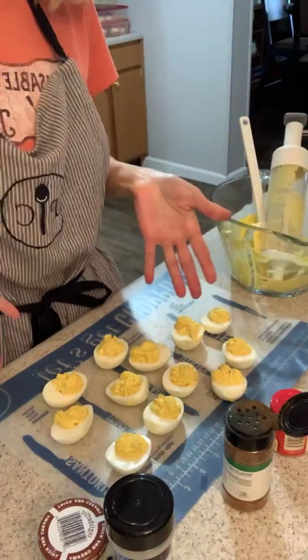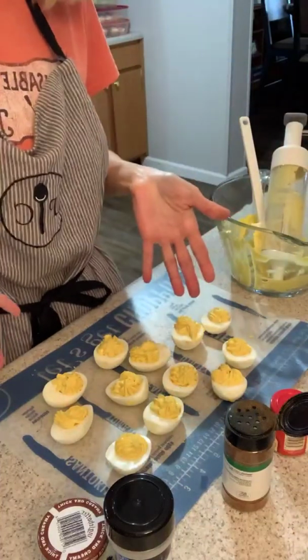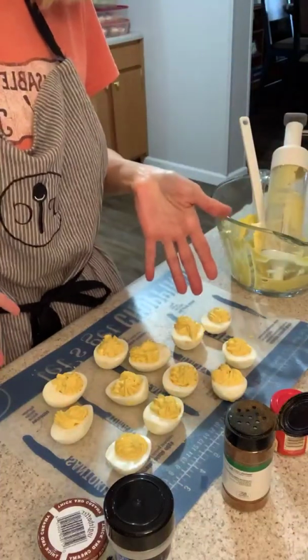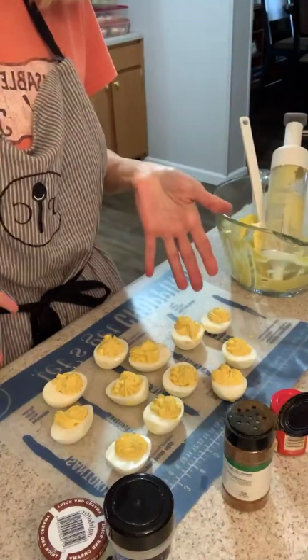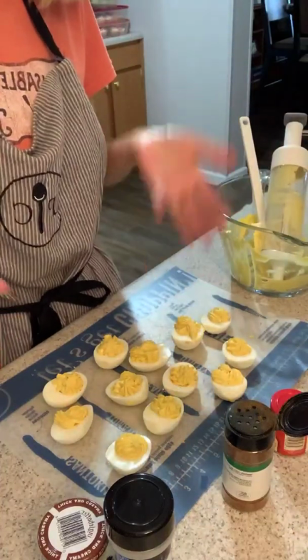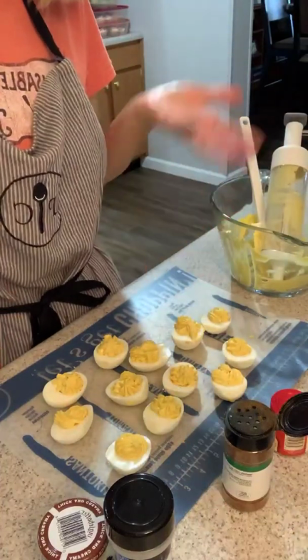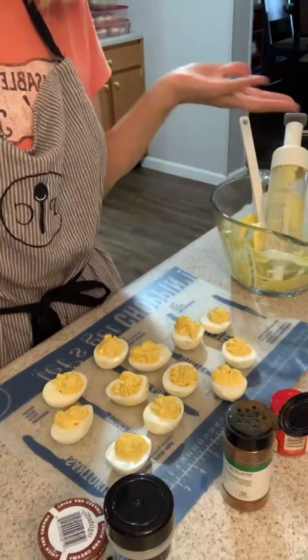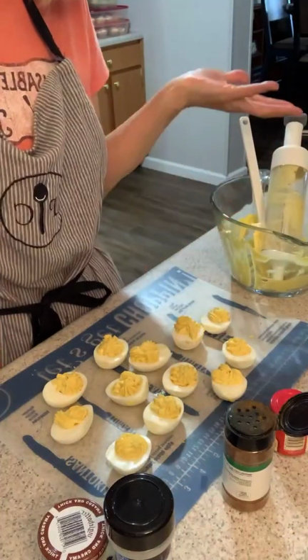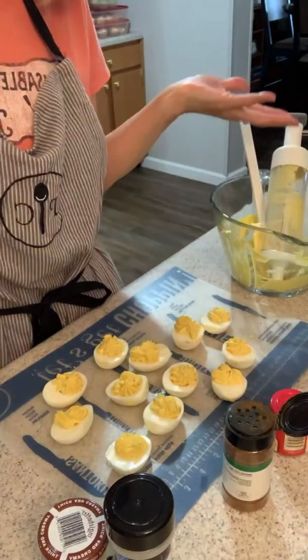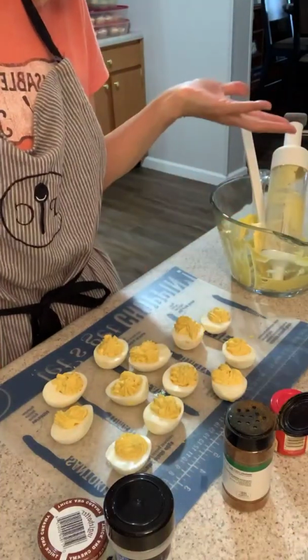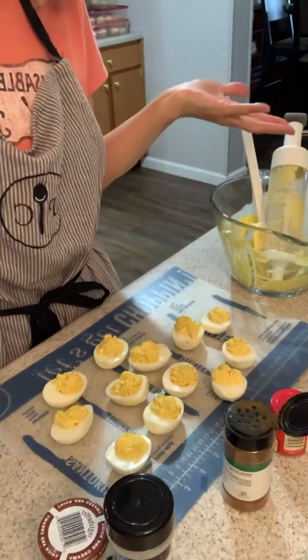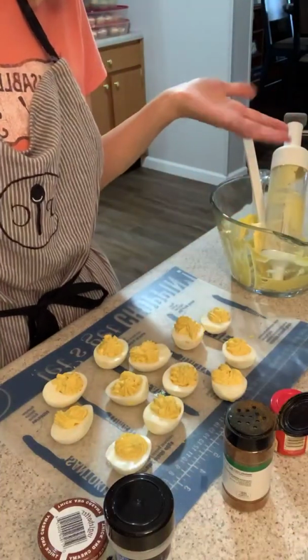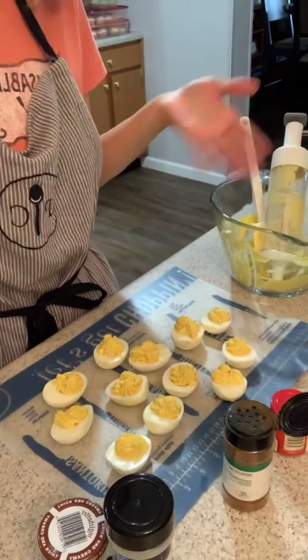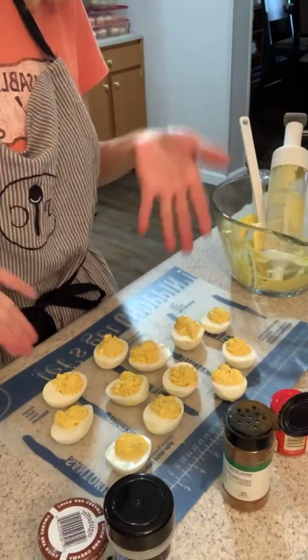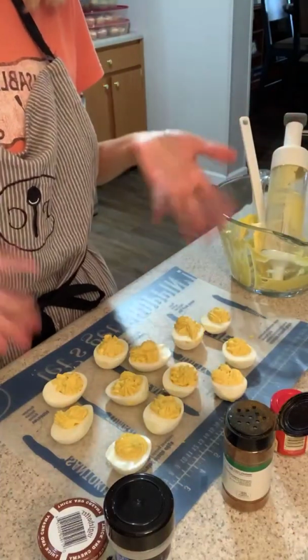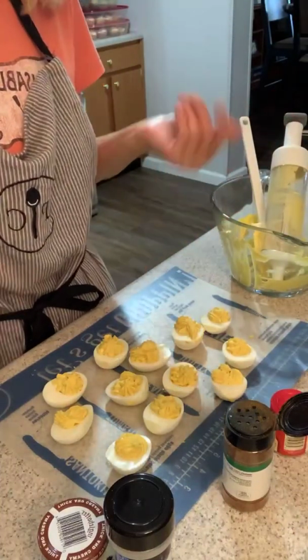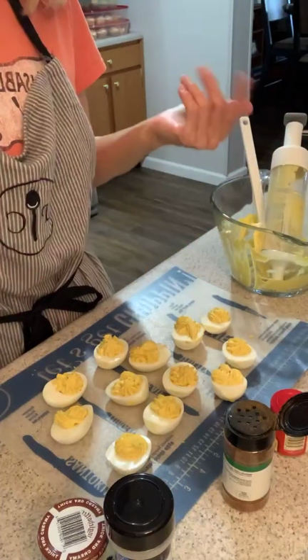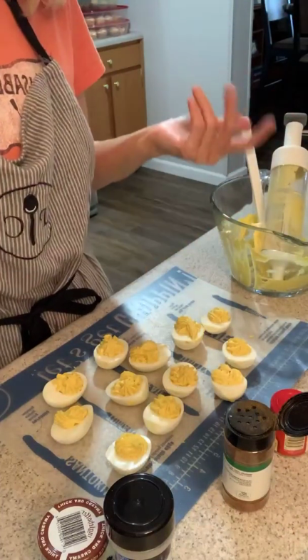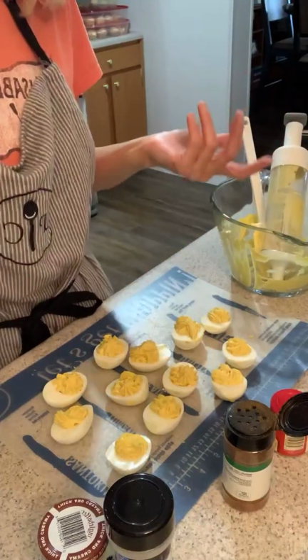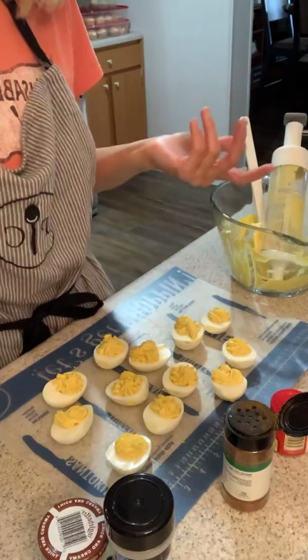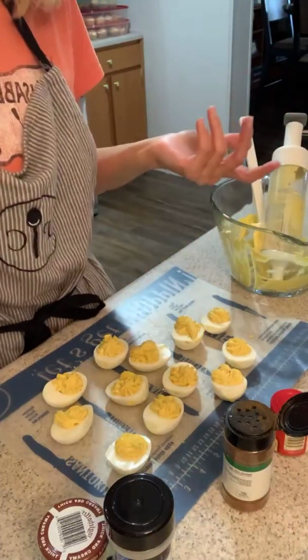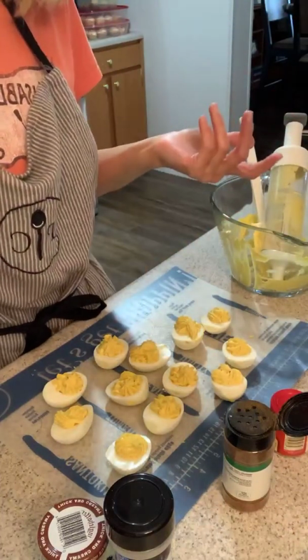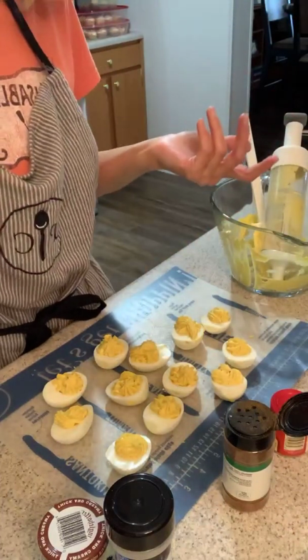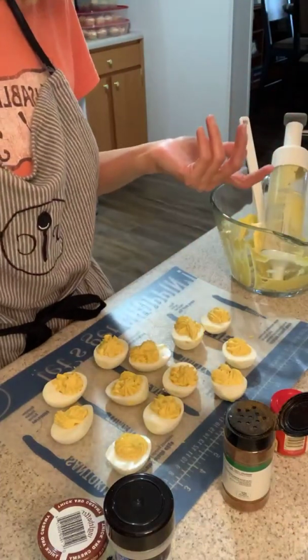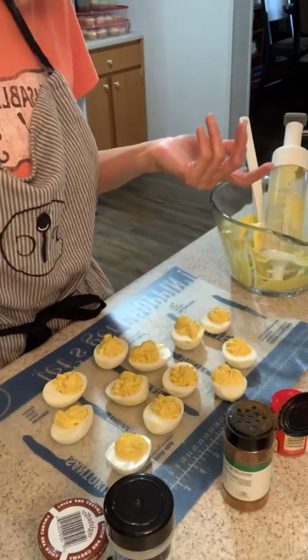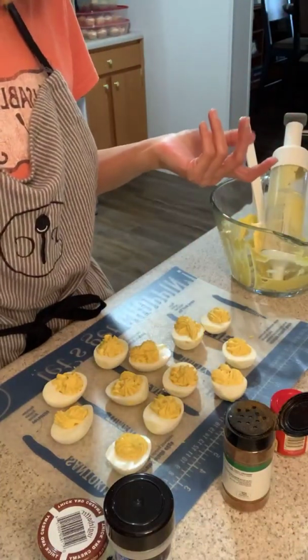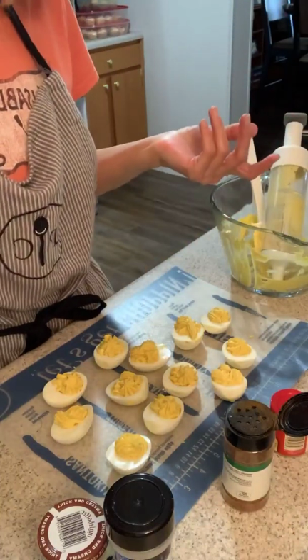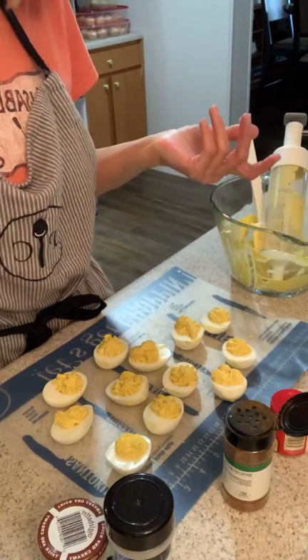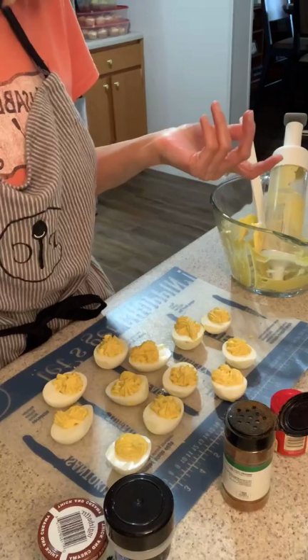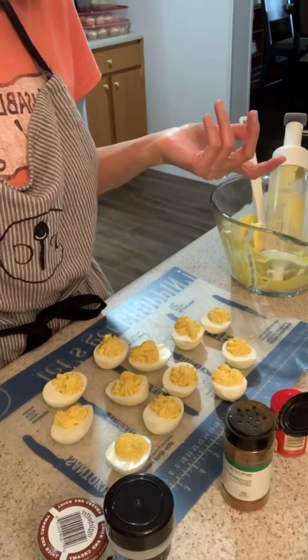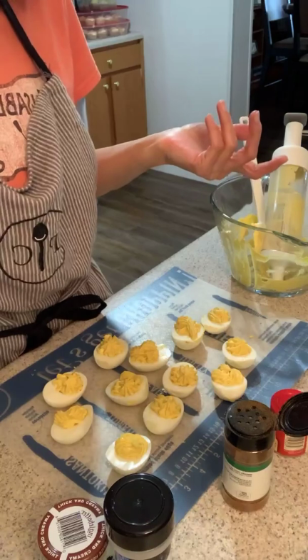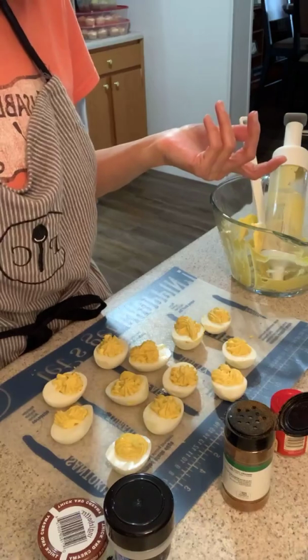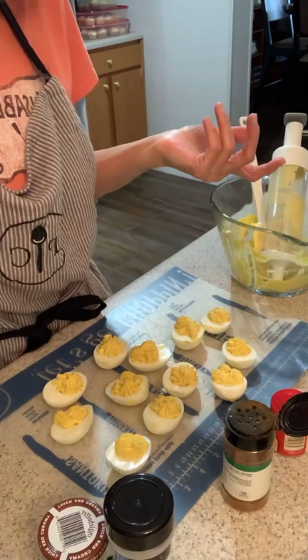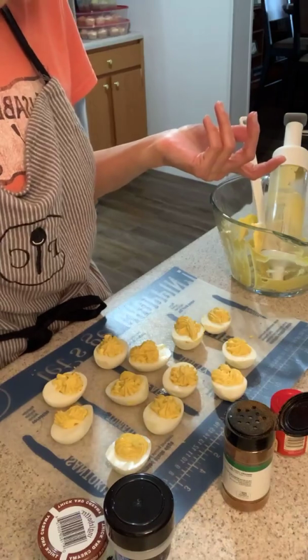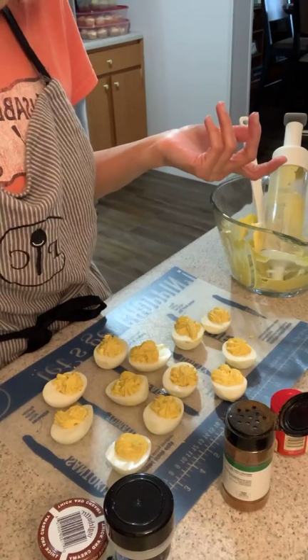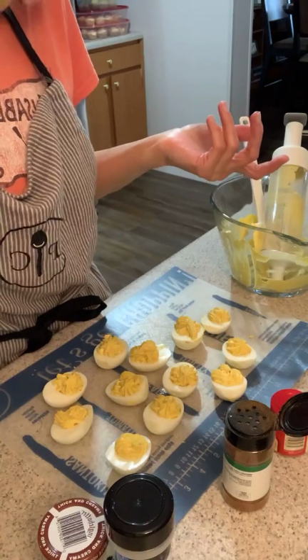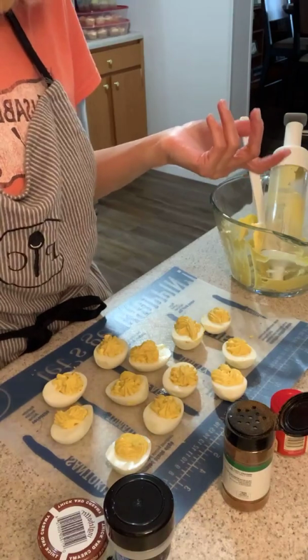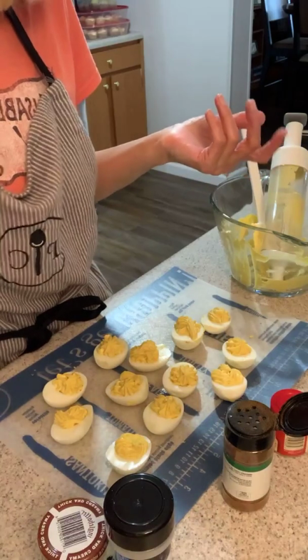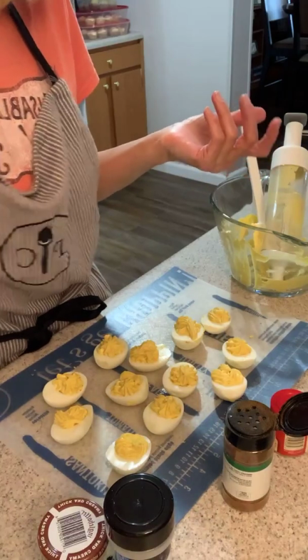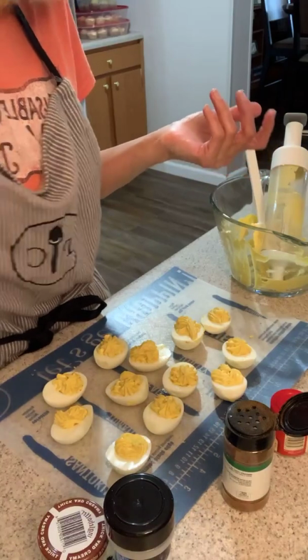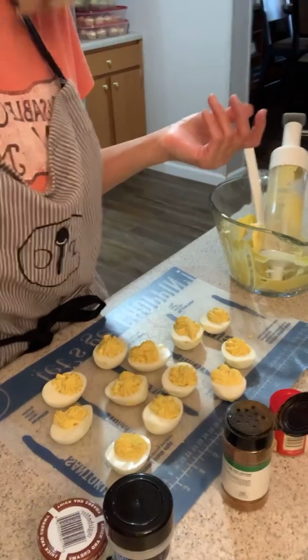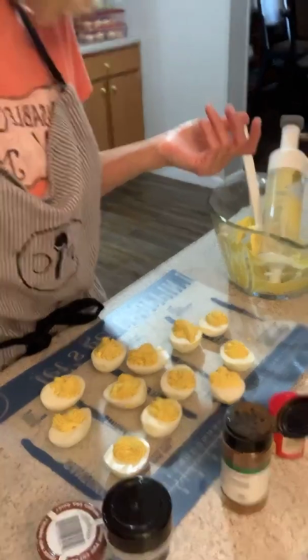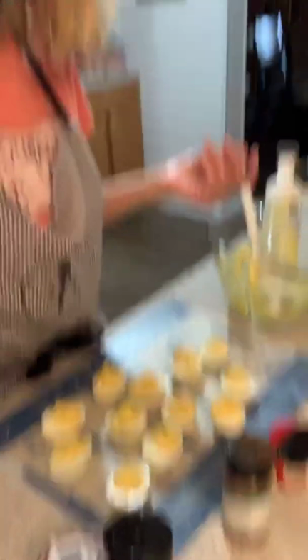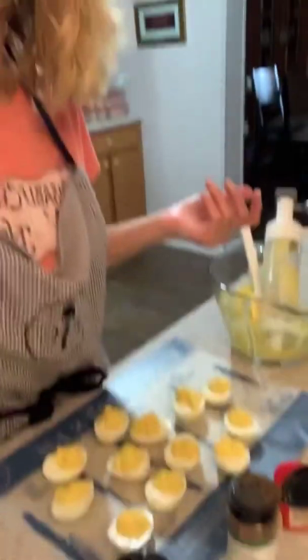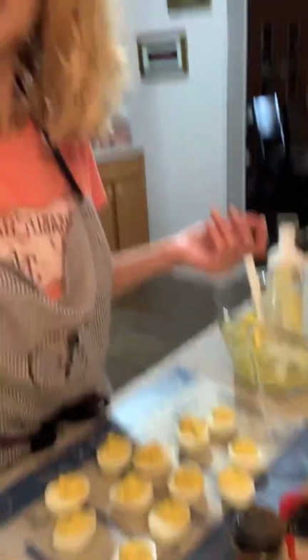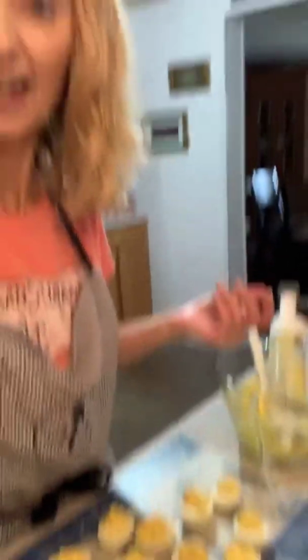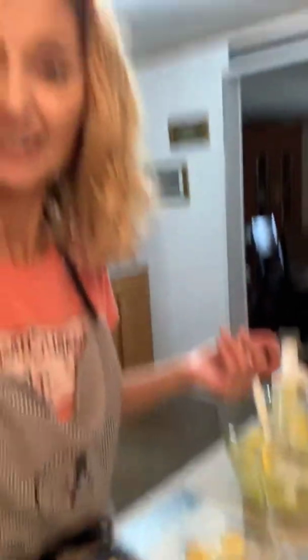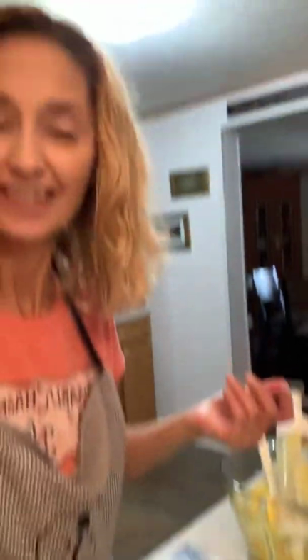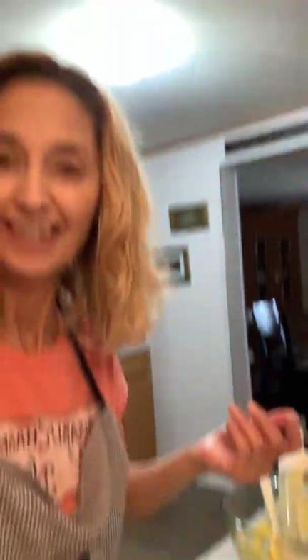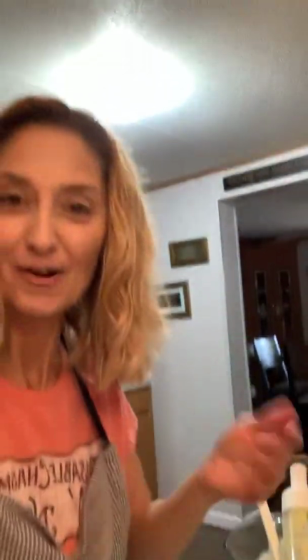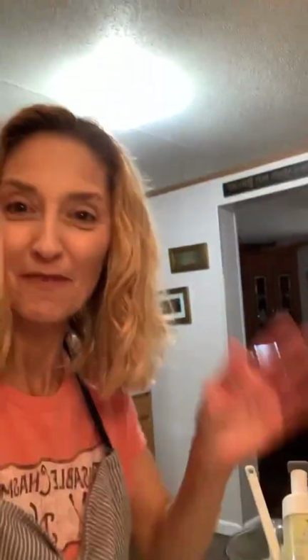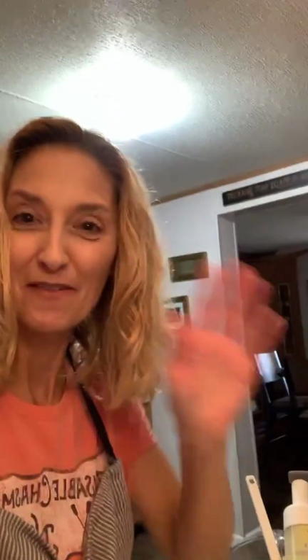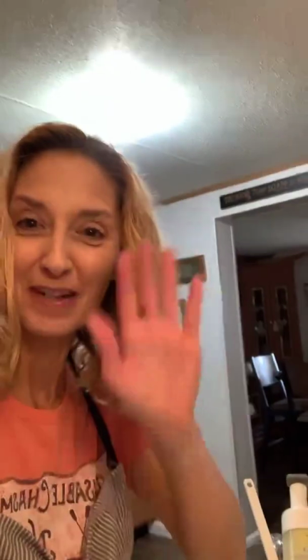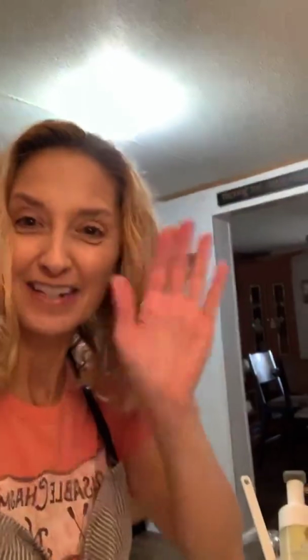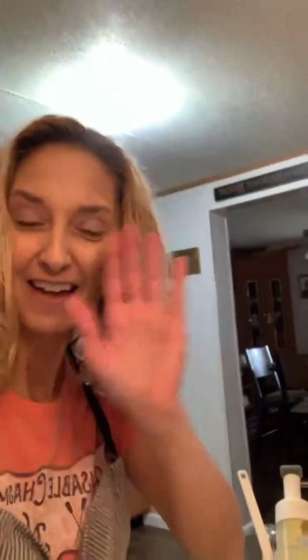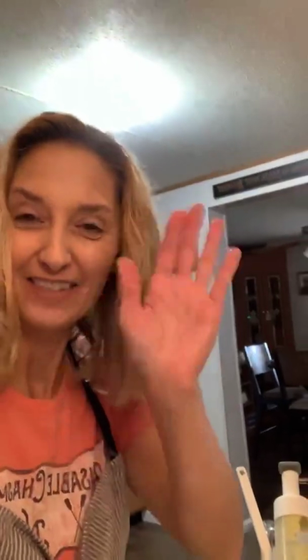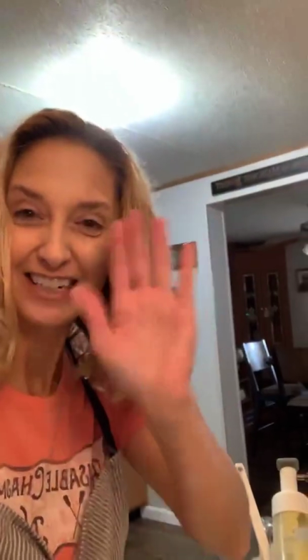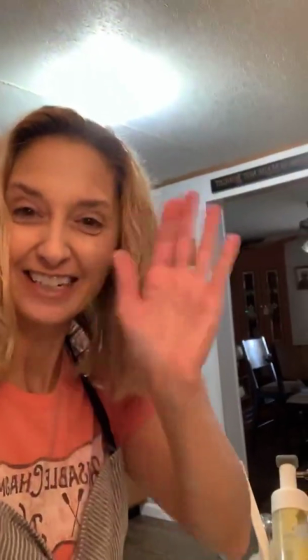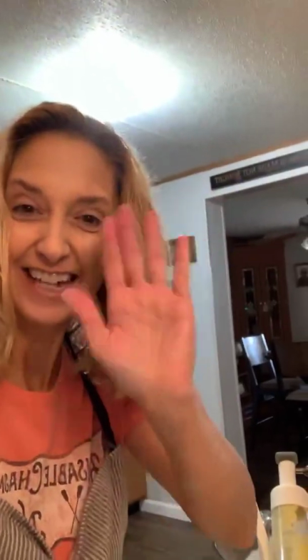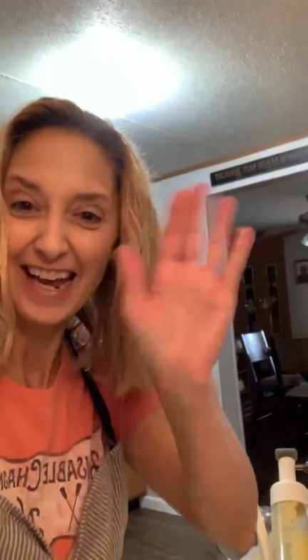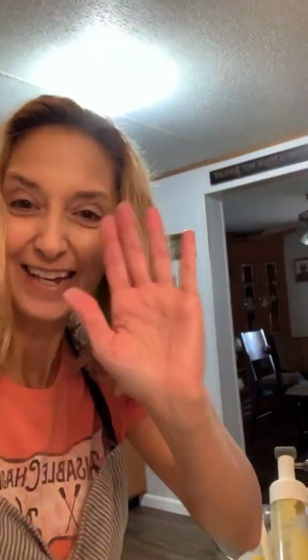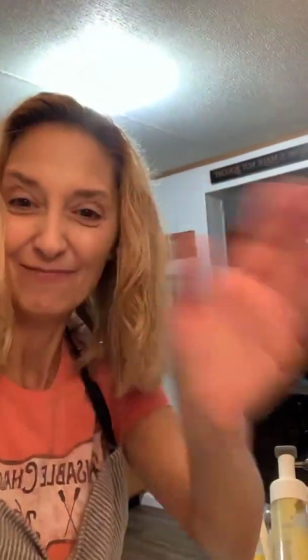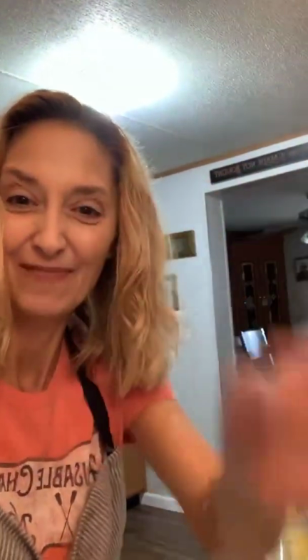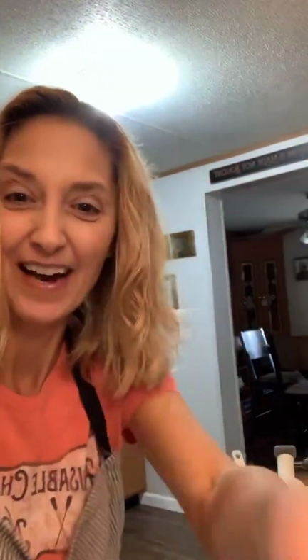I just wanted to share this with you while I'm making deviled eggs, because it's Sunday fun day — football day! We're going to have some deviled eggs. Hope everybody's having a good day, bye!